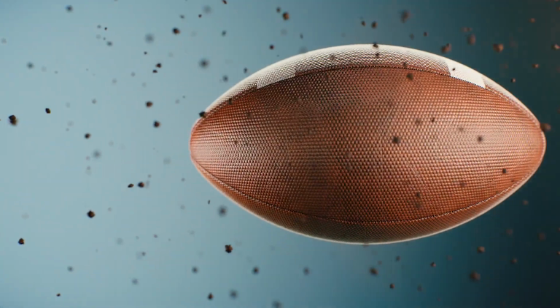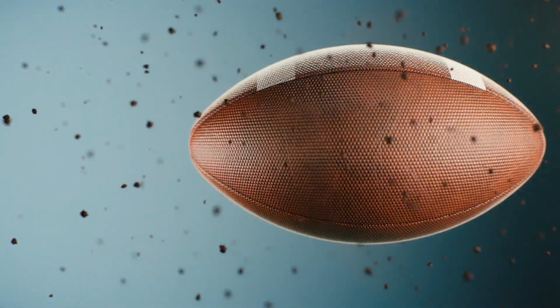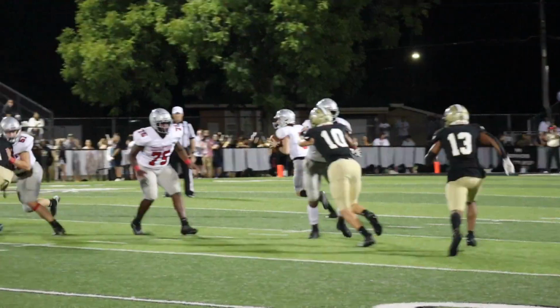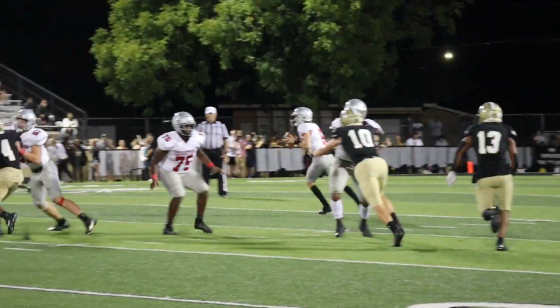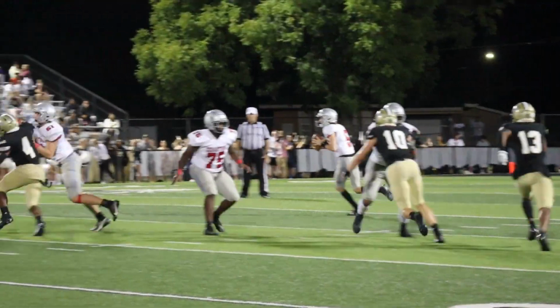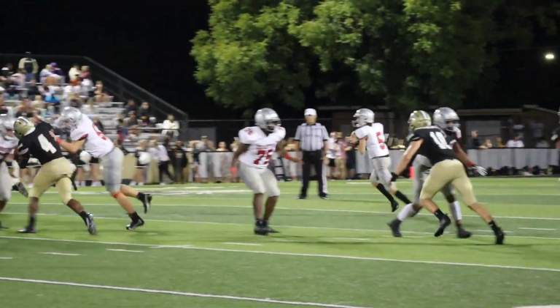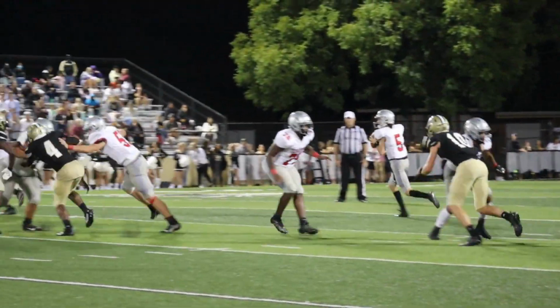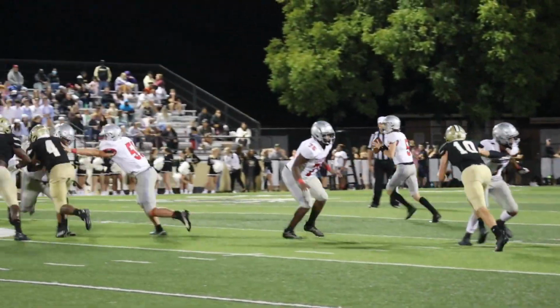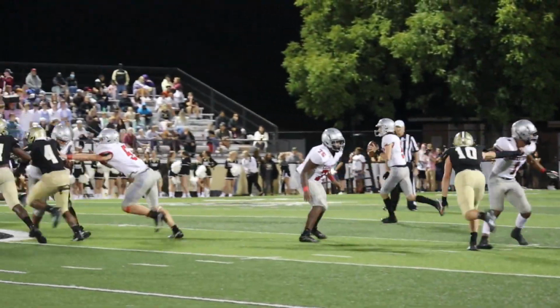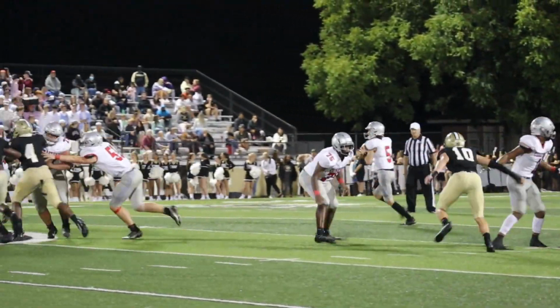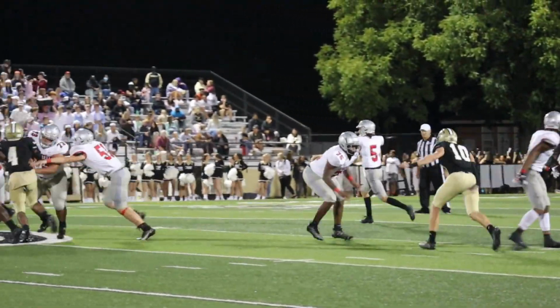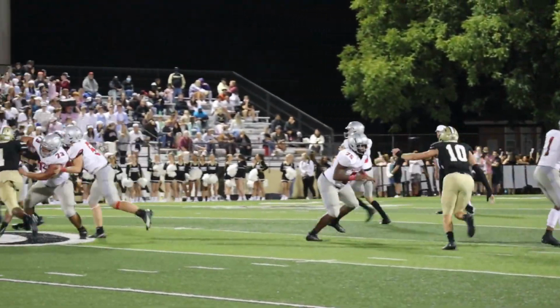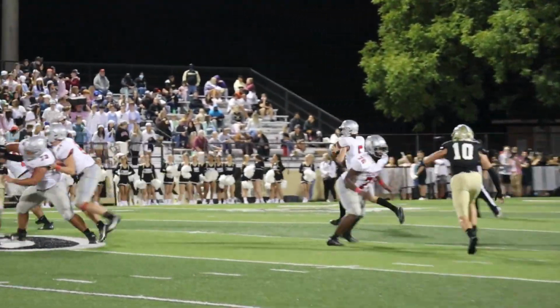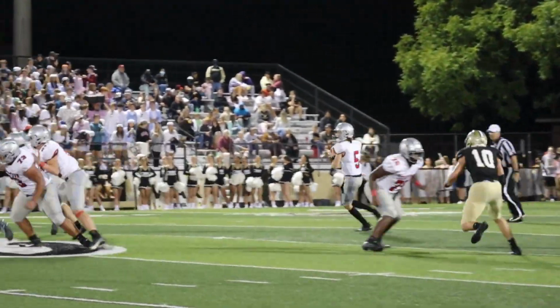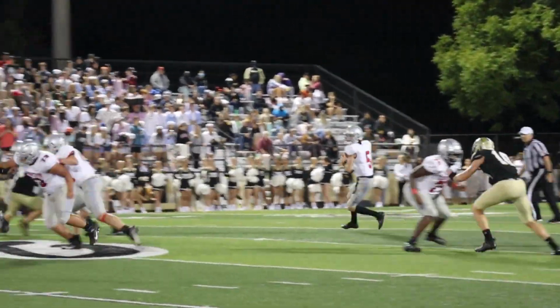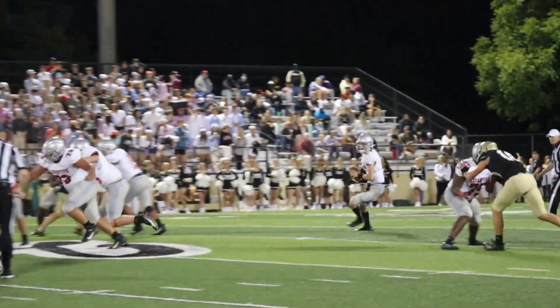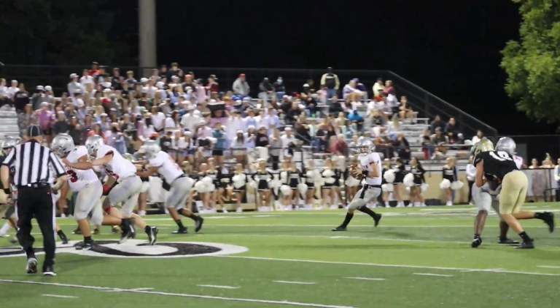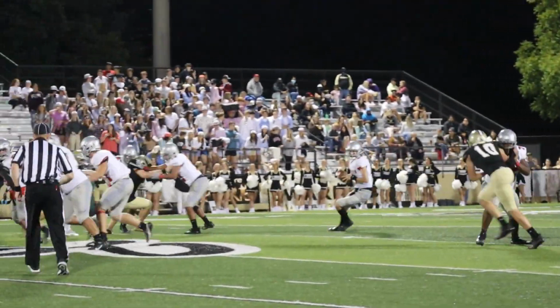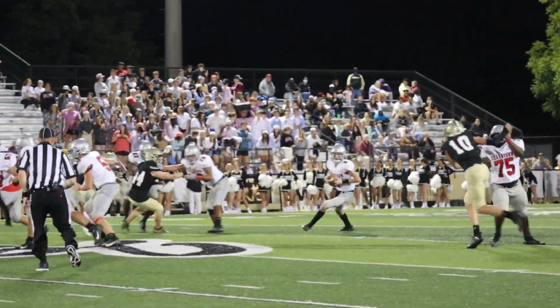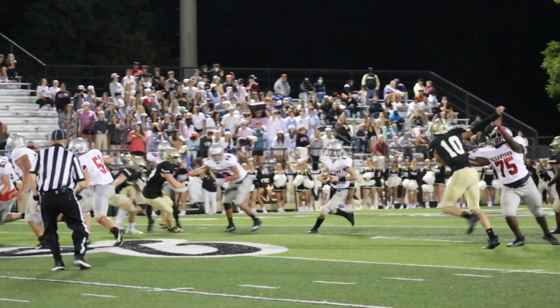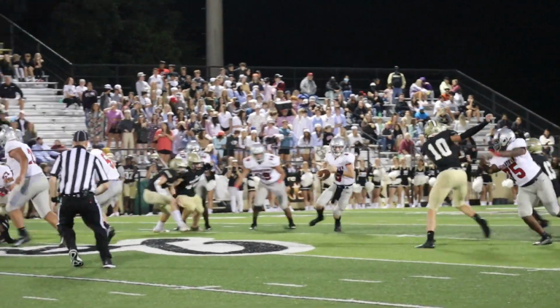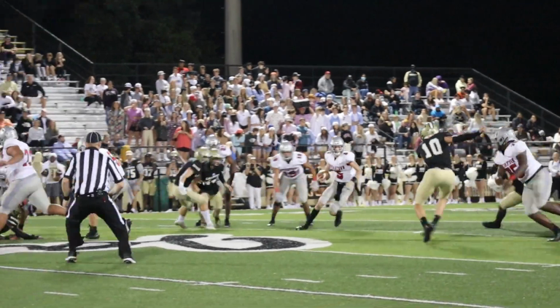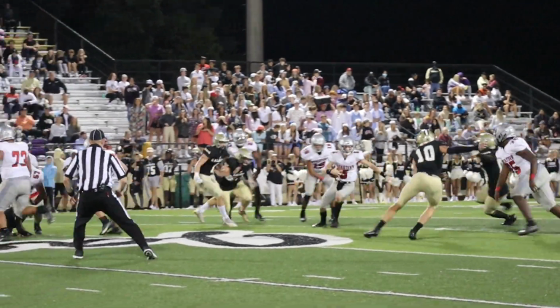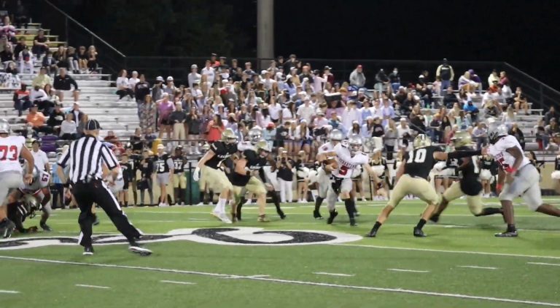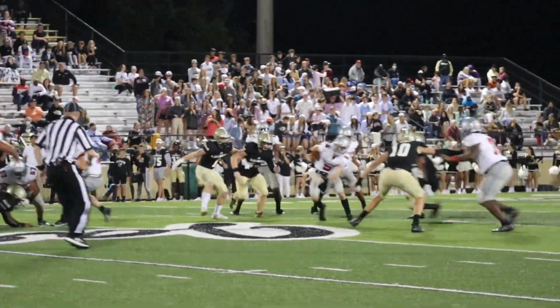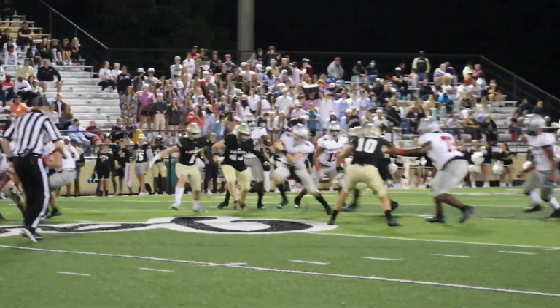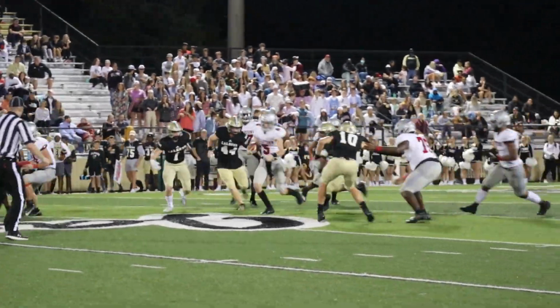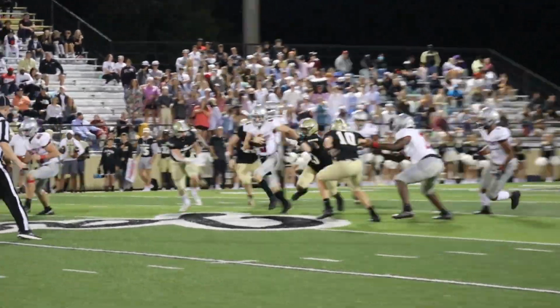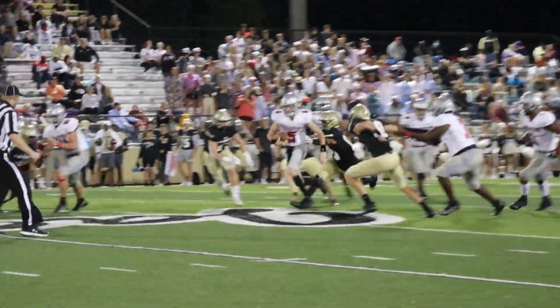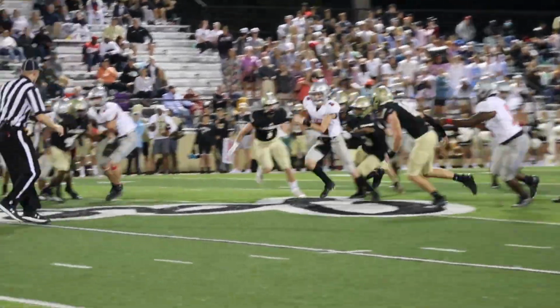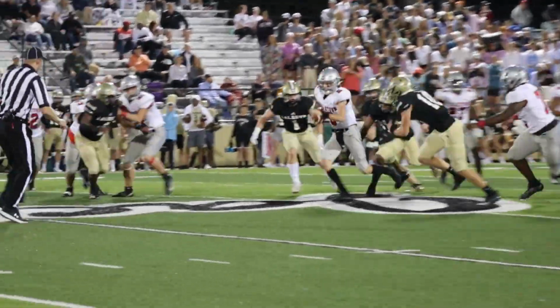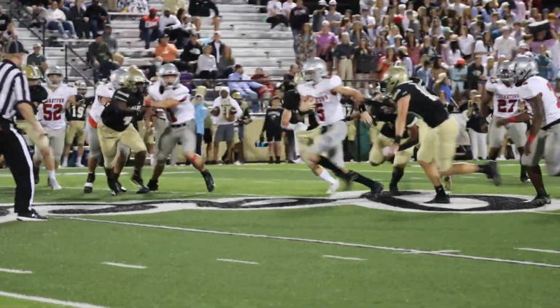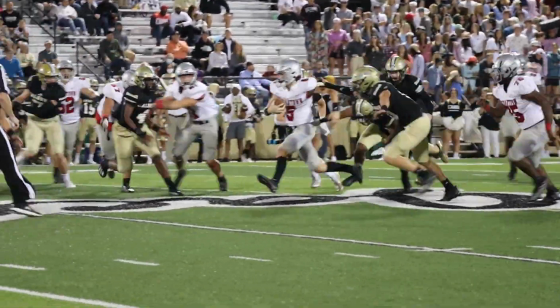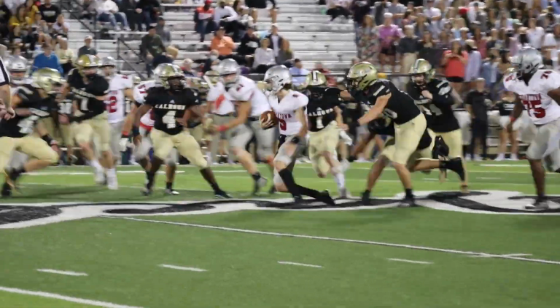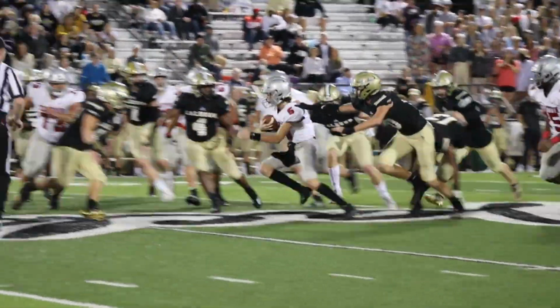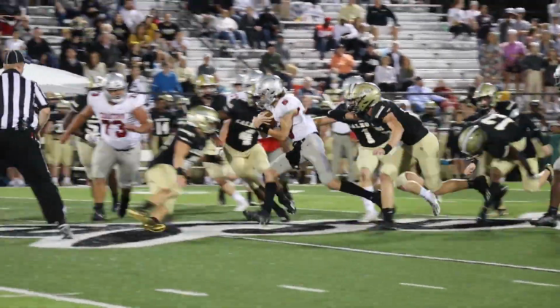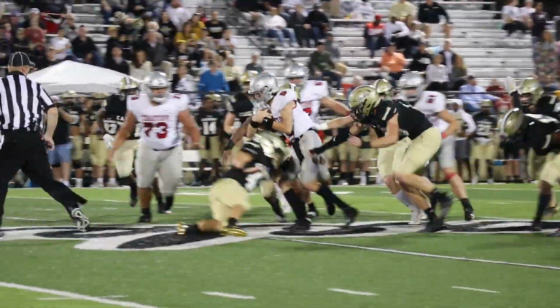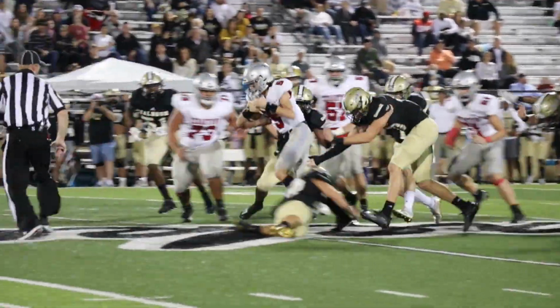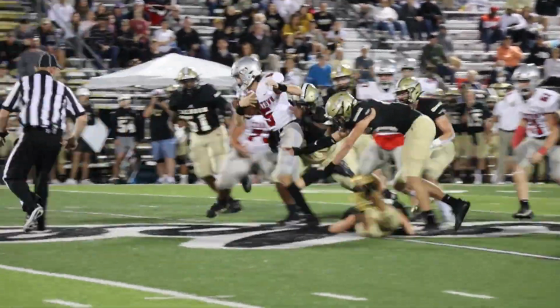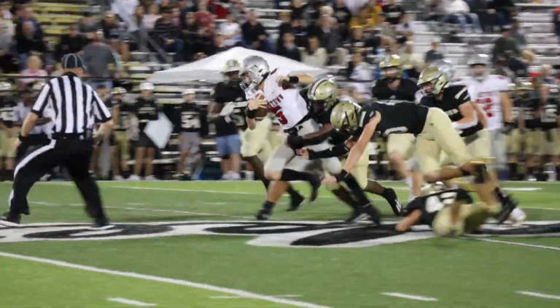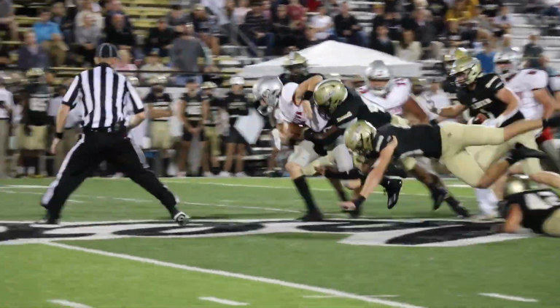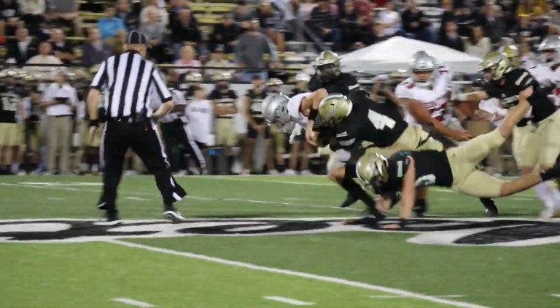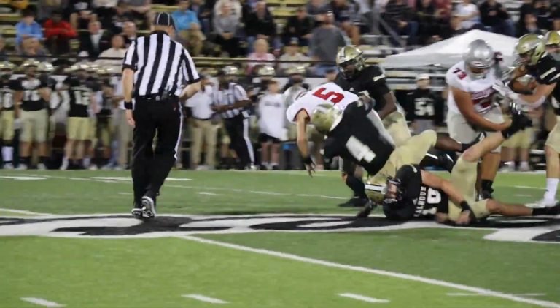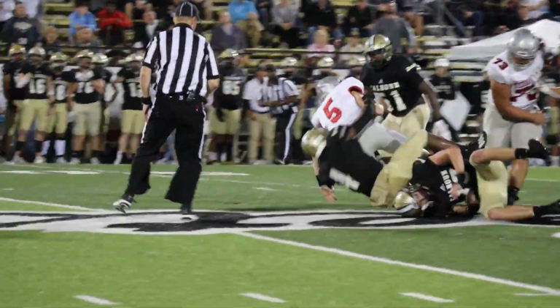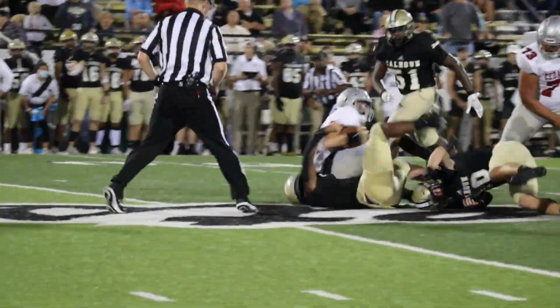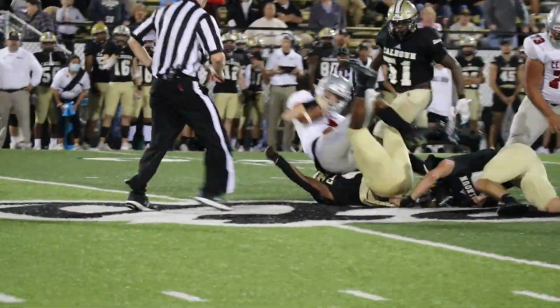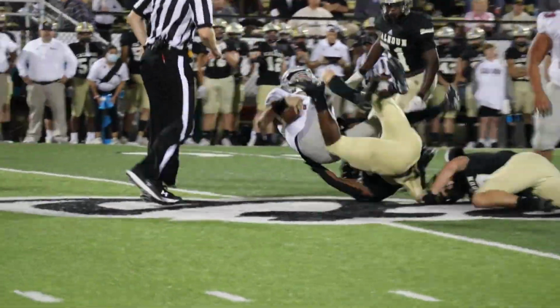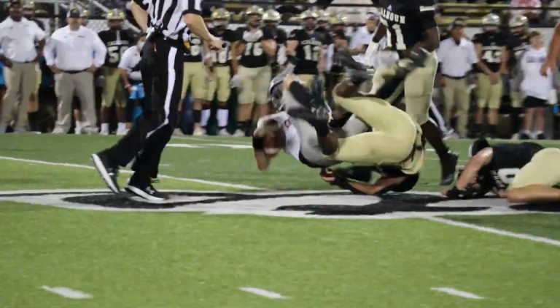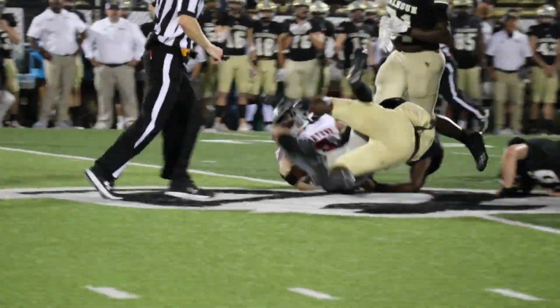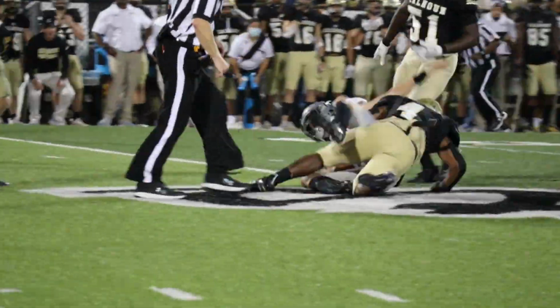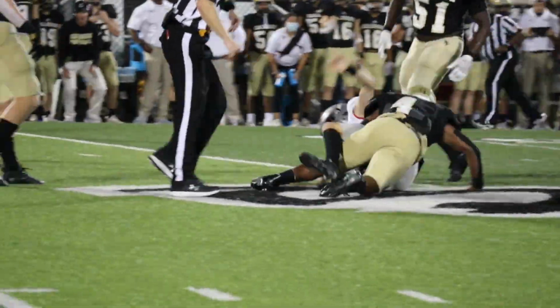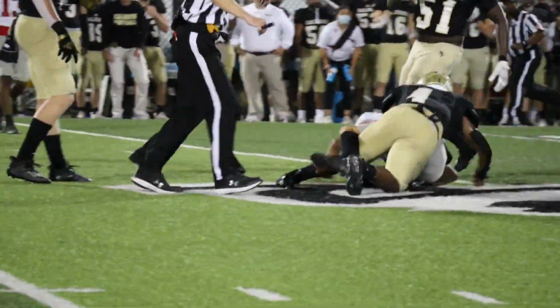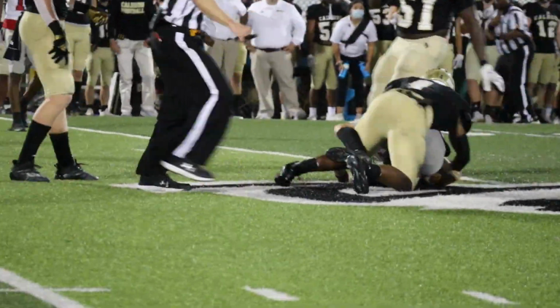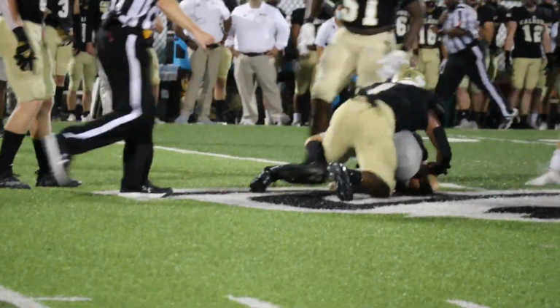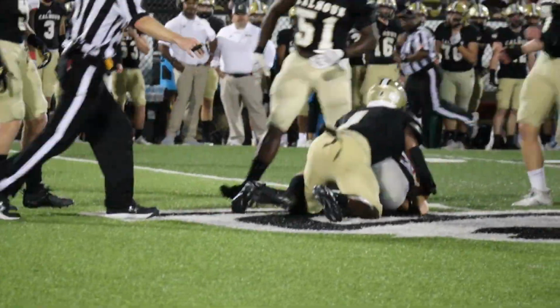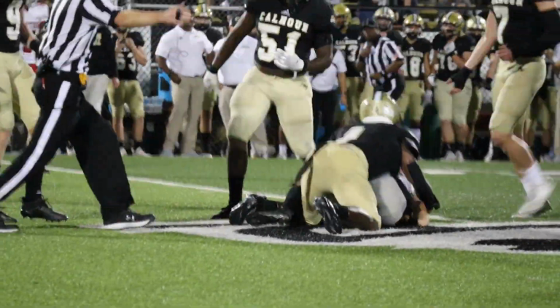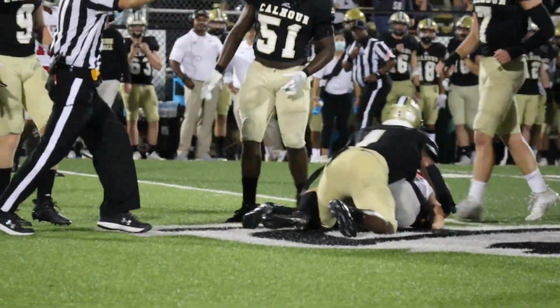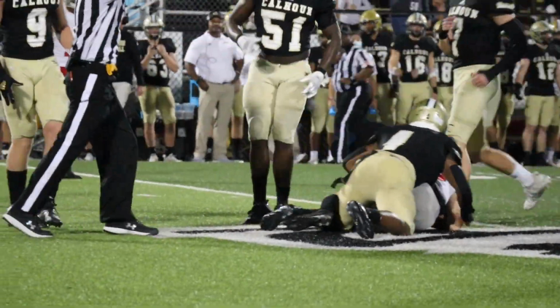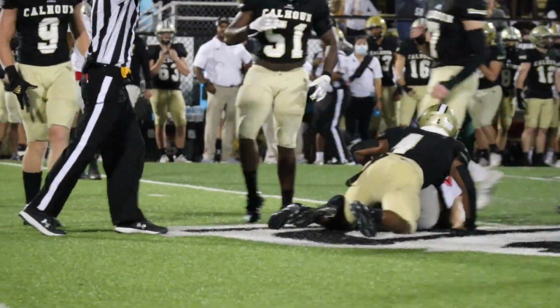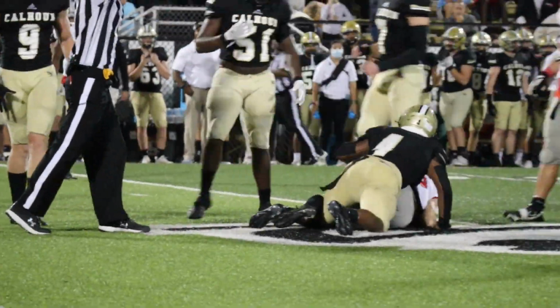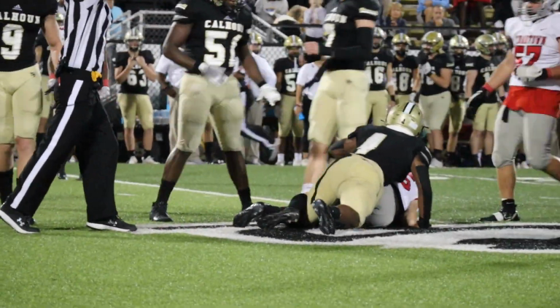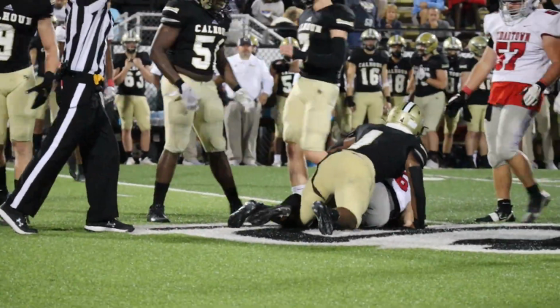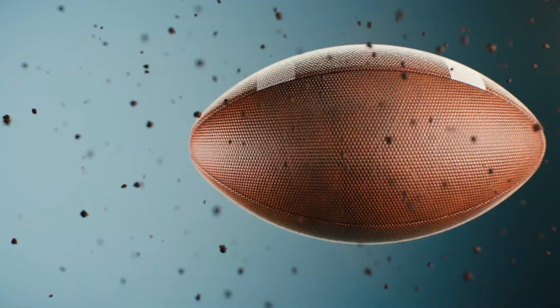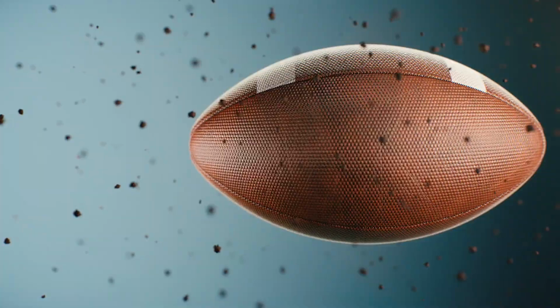Reese Tanner really took a licking but kept on ticking on Thursday. Check out this big downfield run from the QB for a first down.